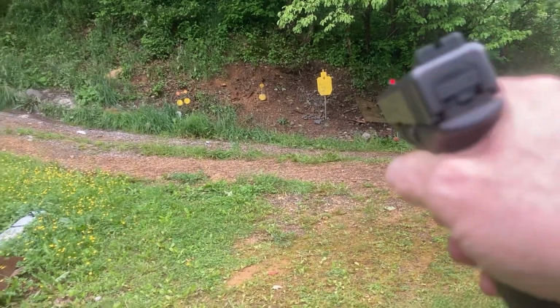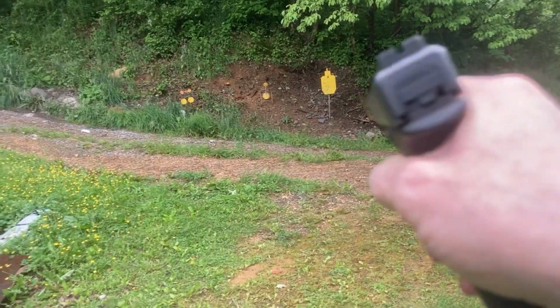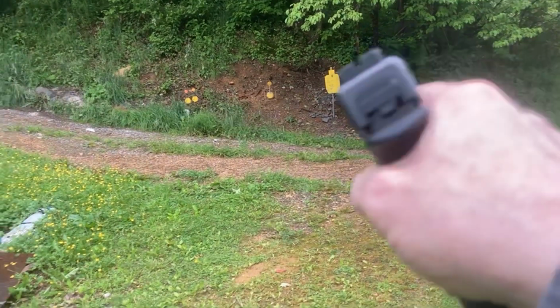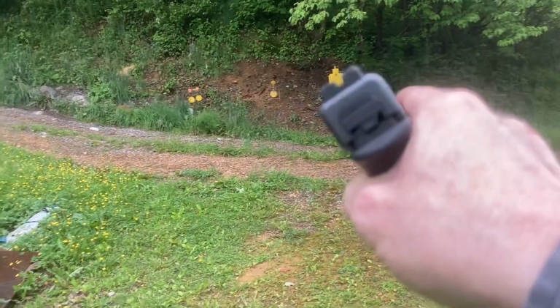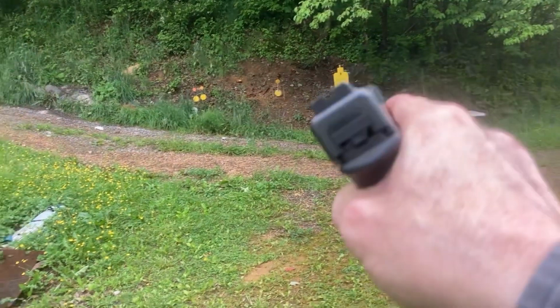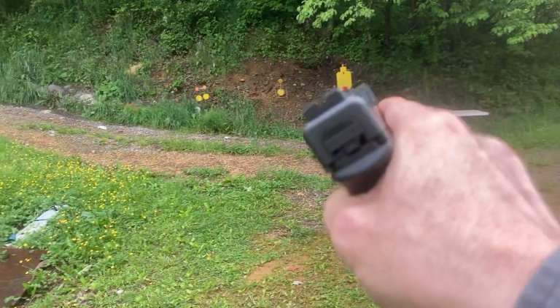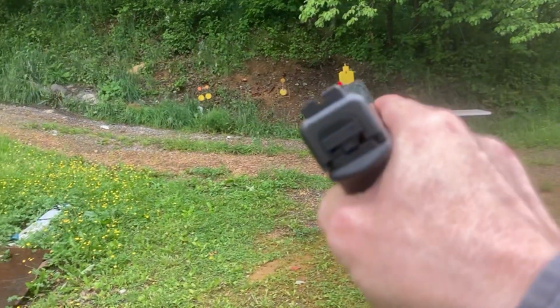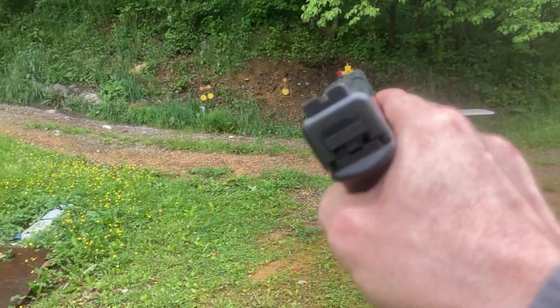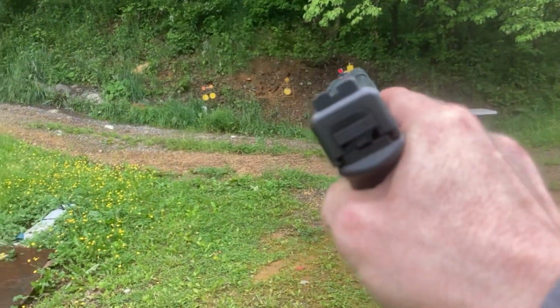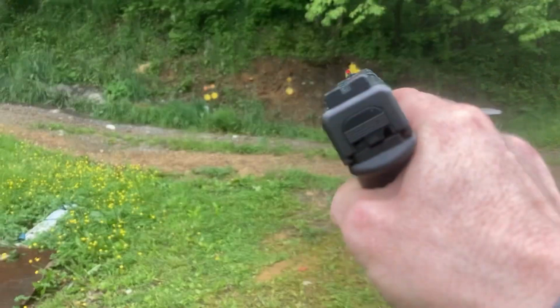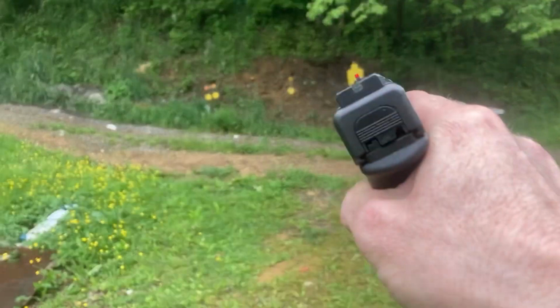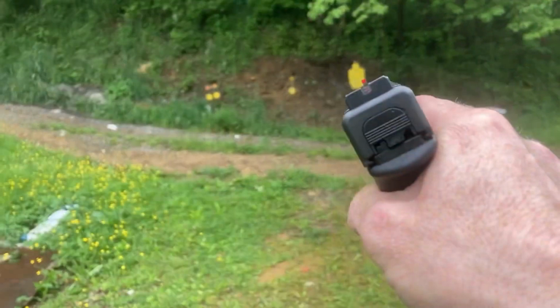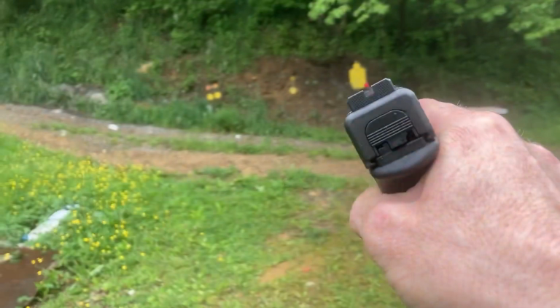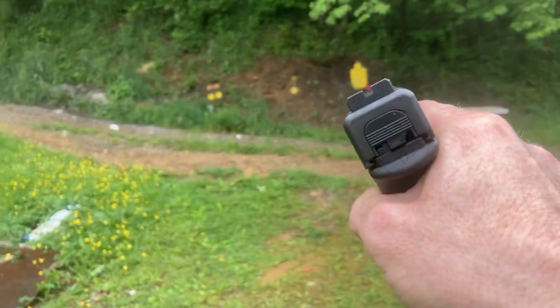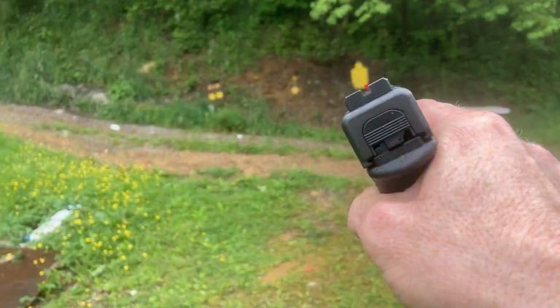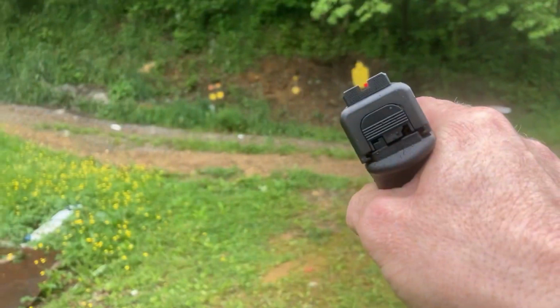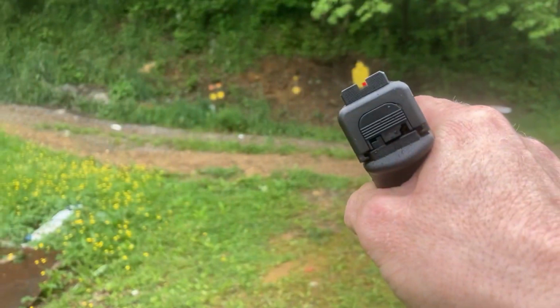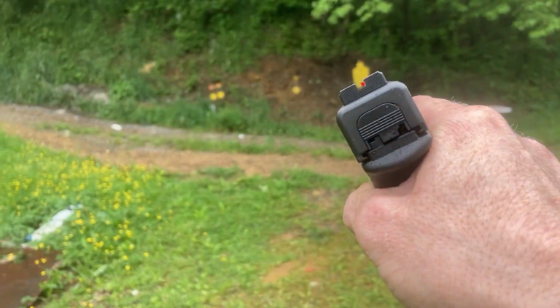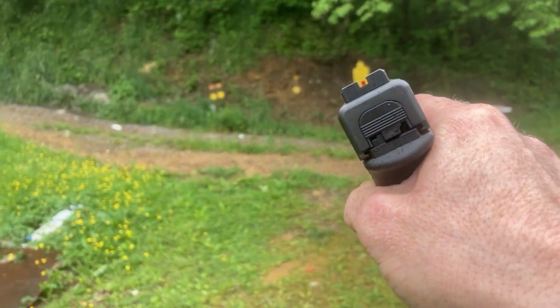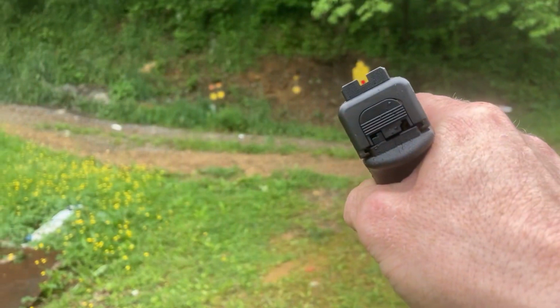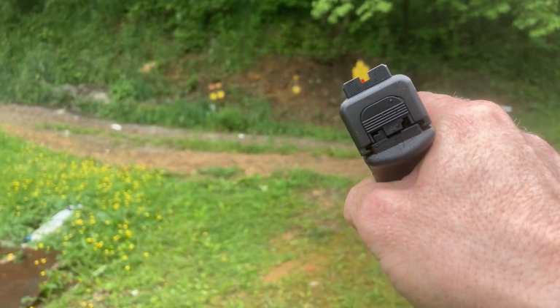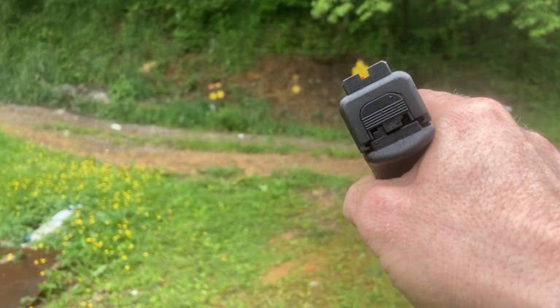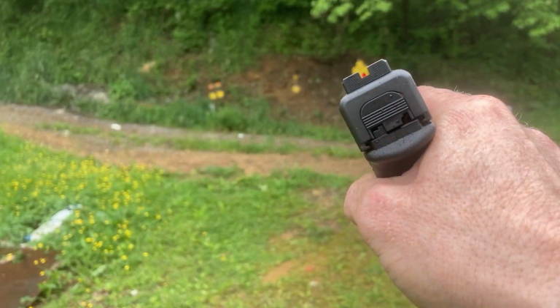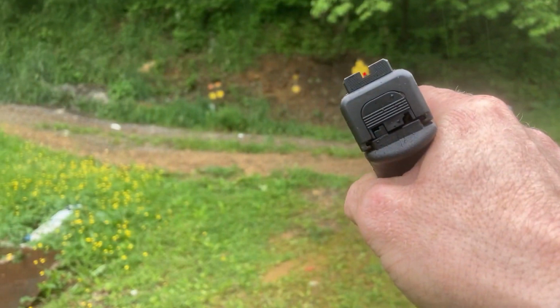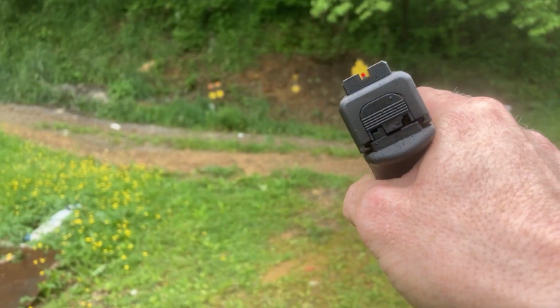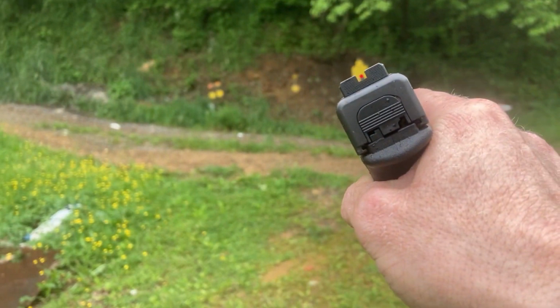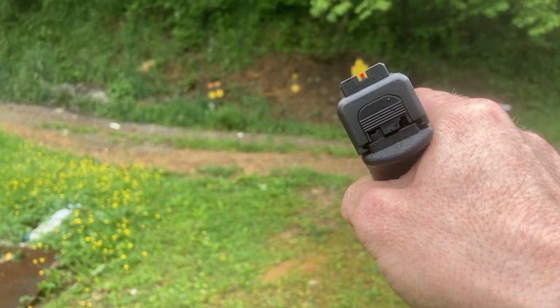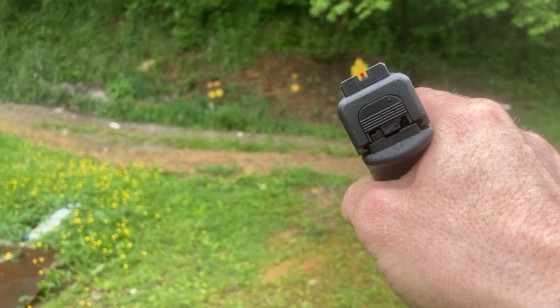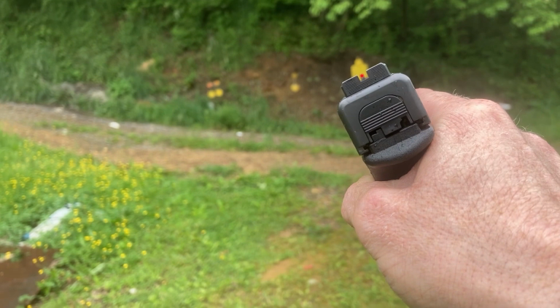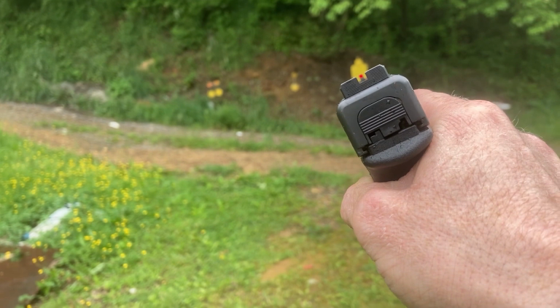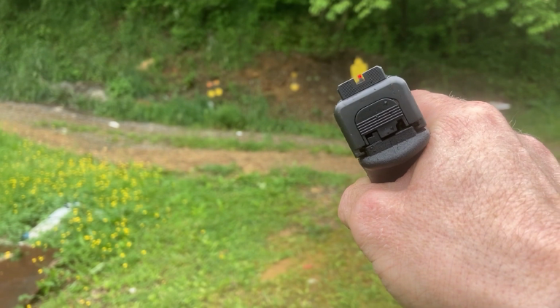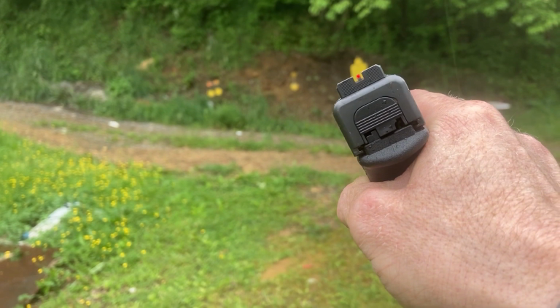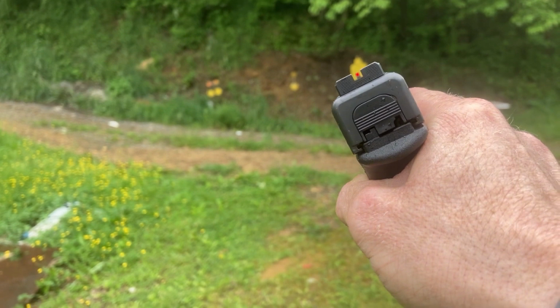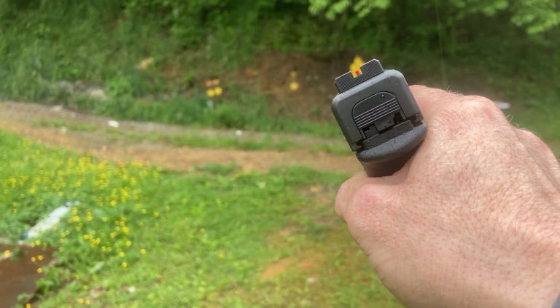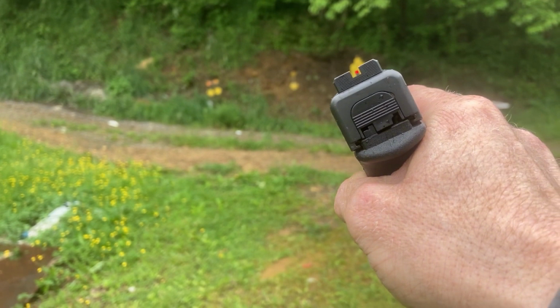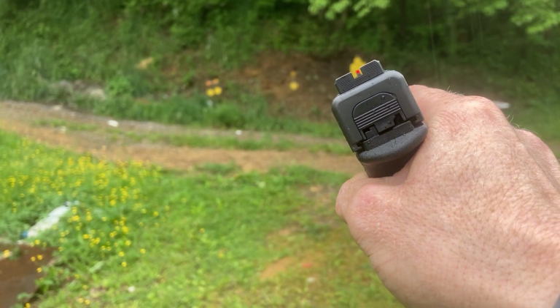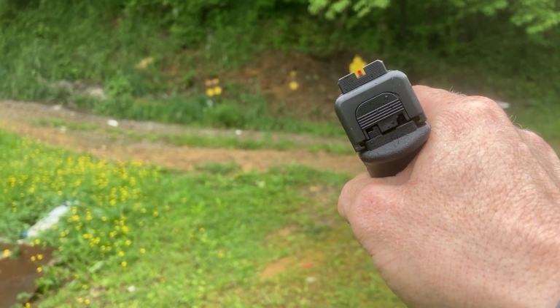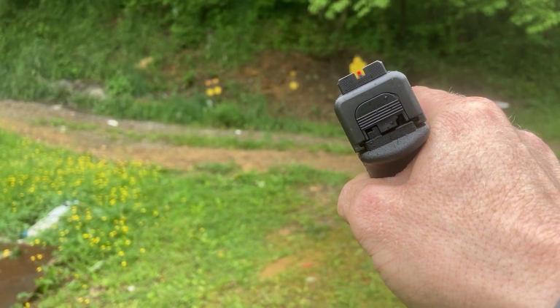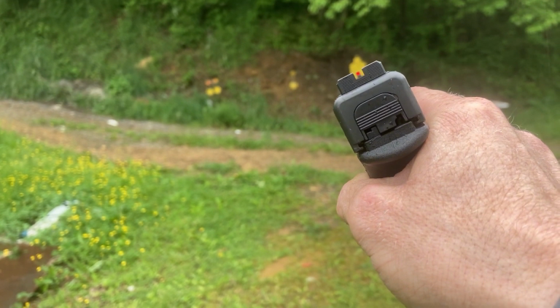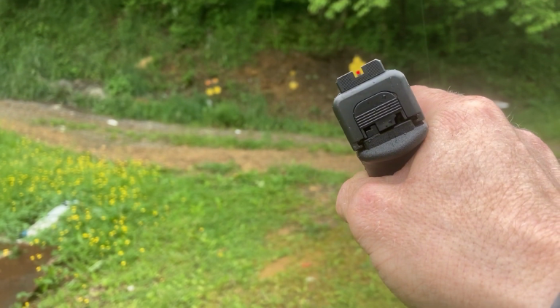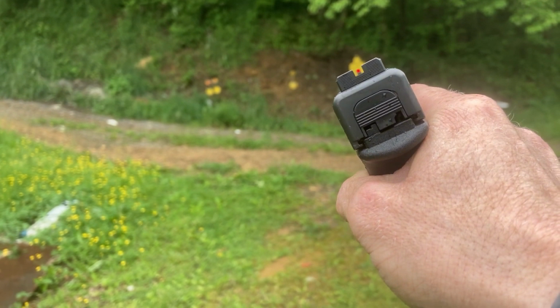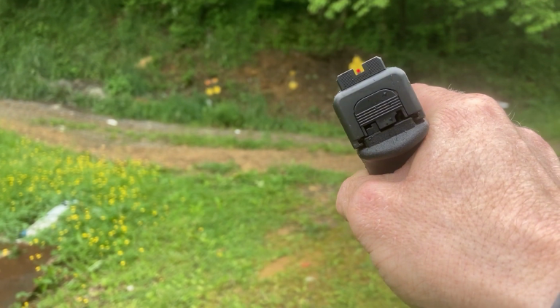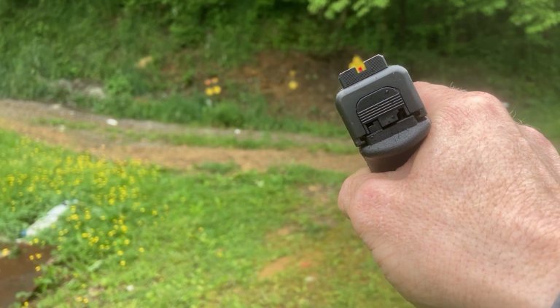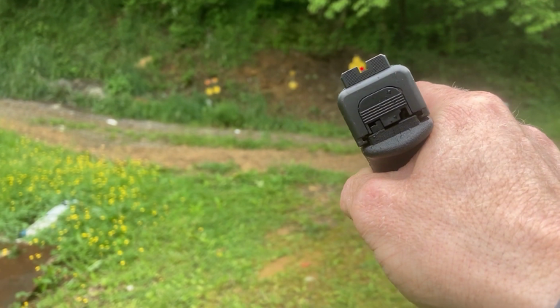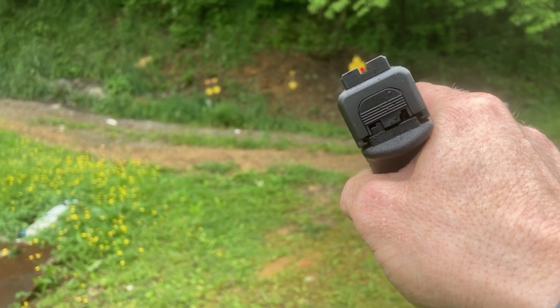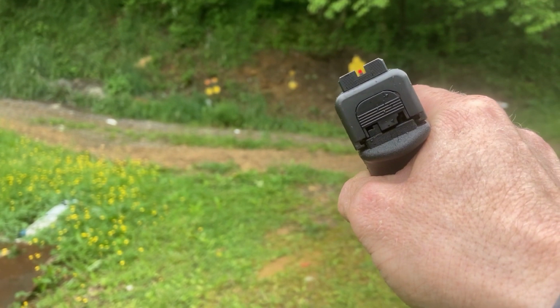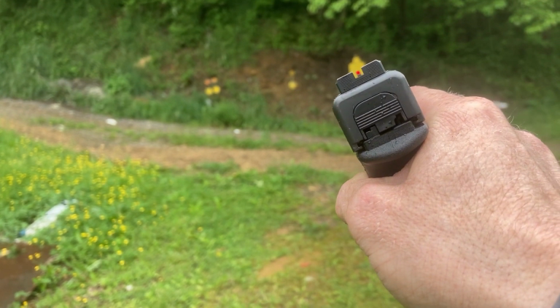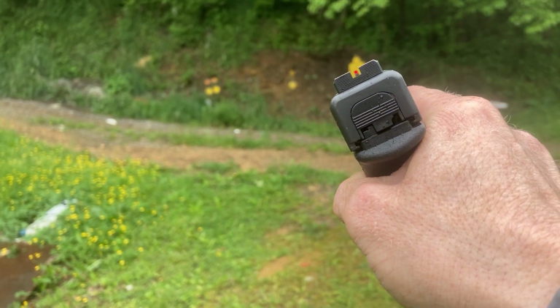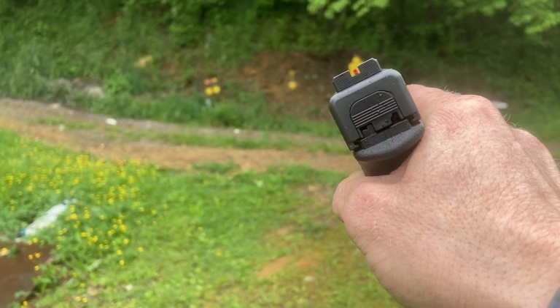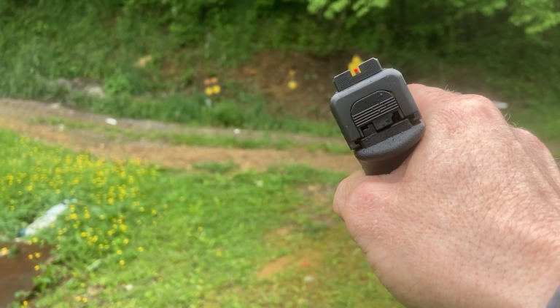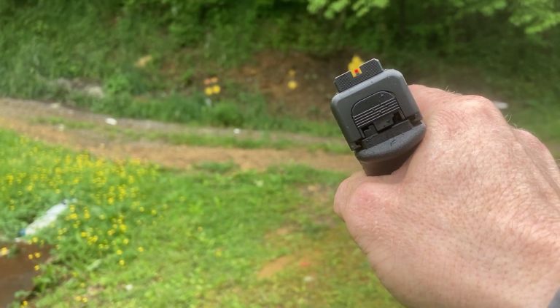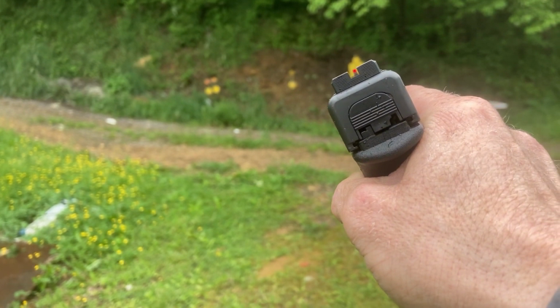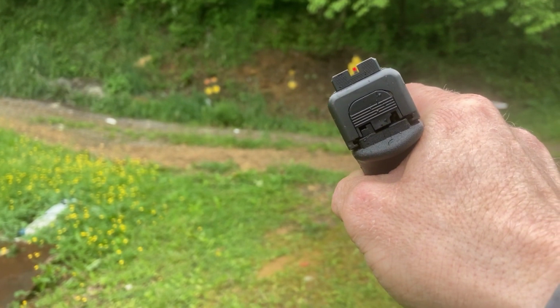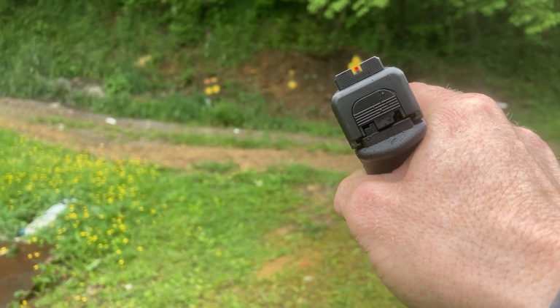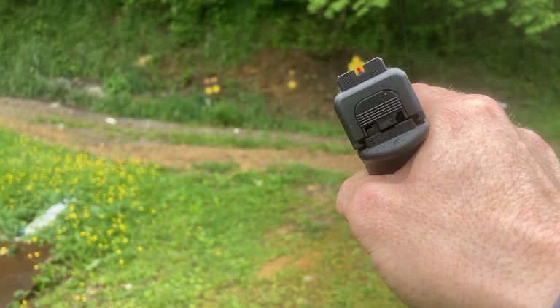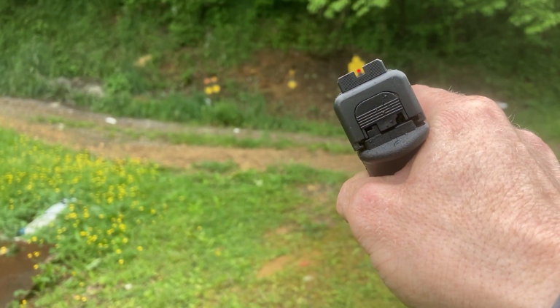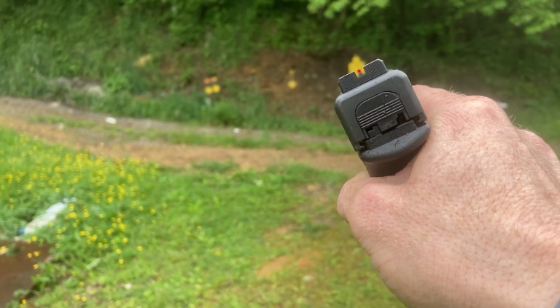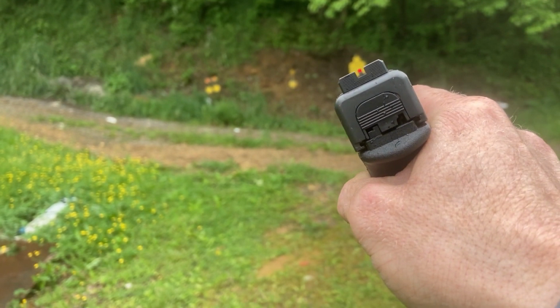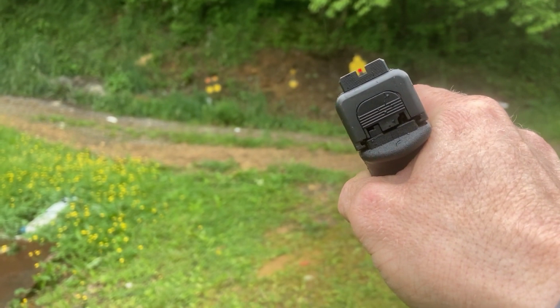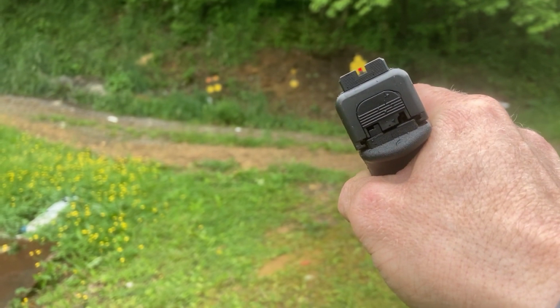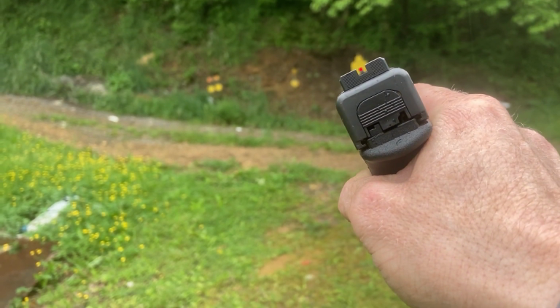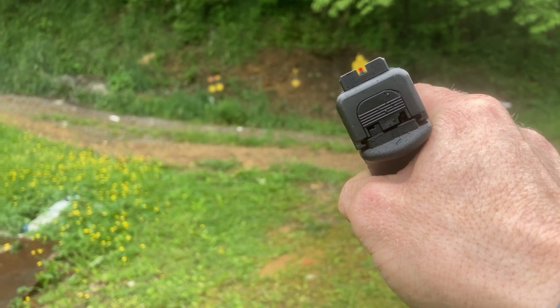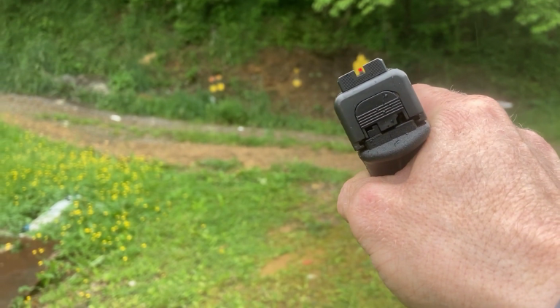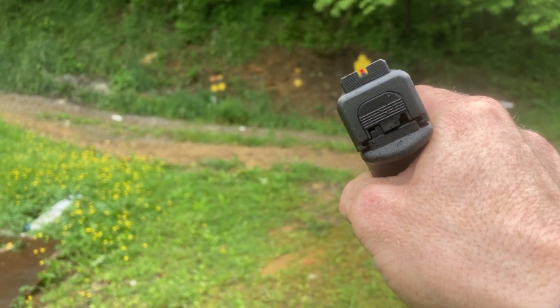Again, I personally like it. It lets you get more precision shots from long range. Let us know what you think in the comments.